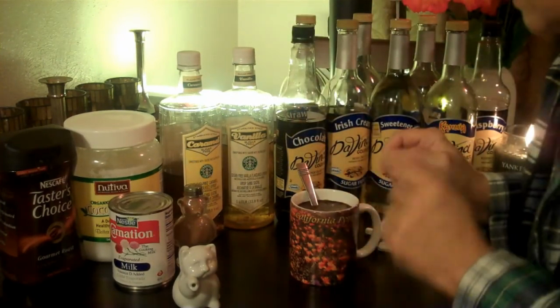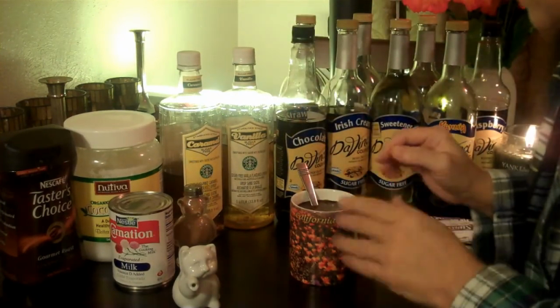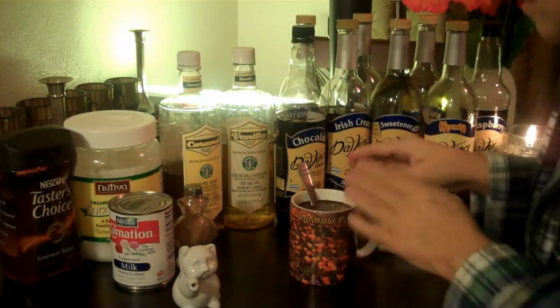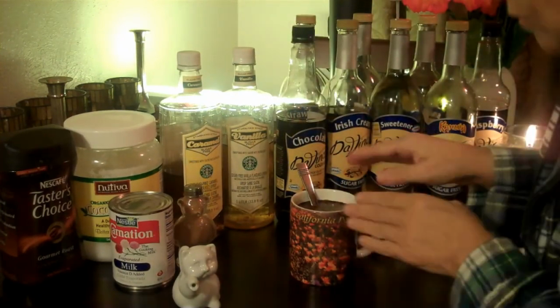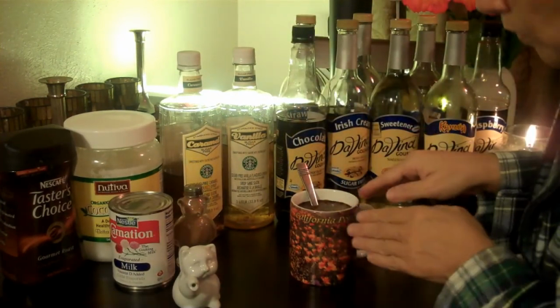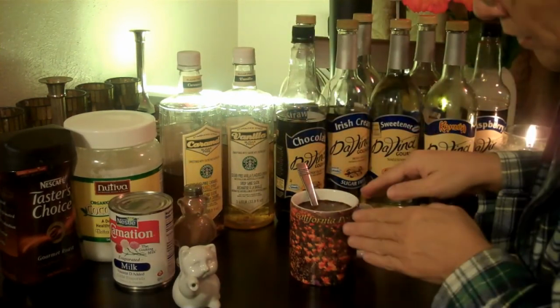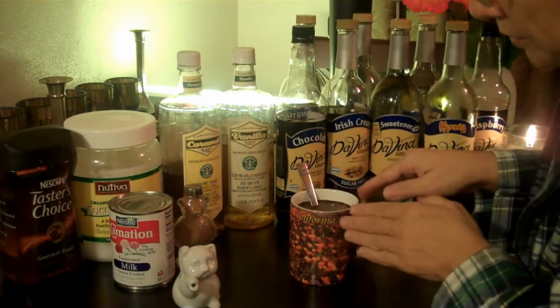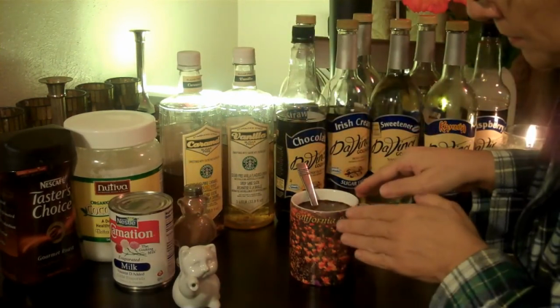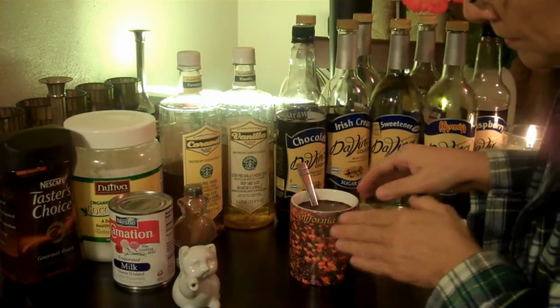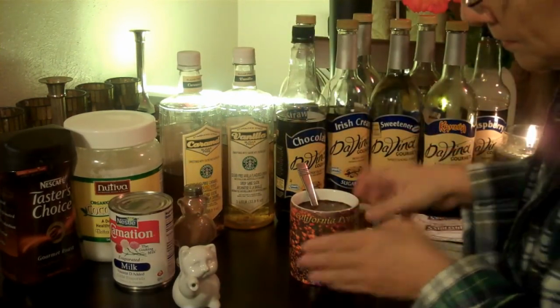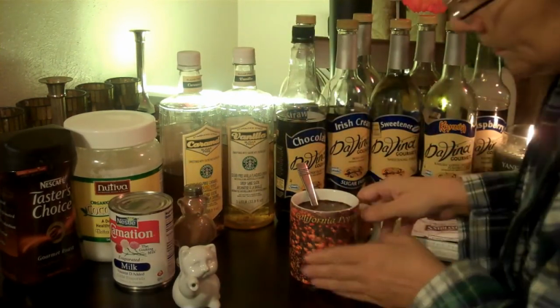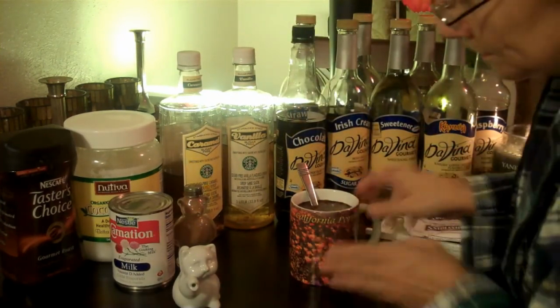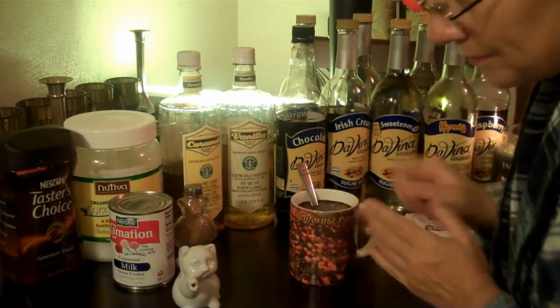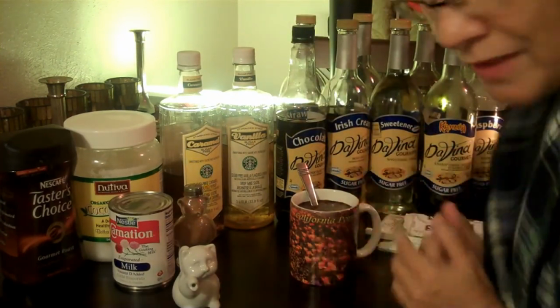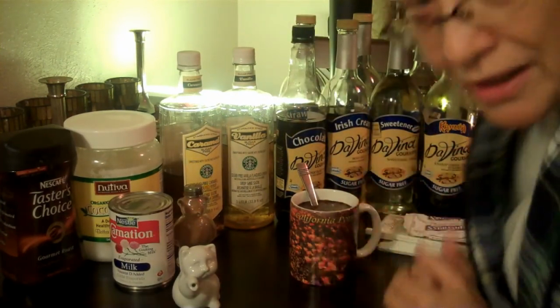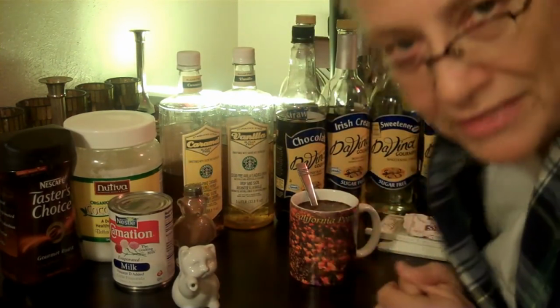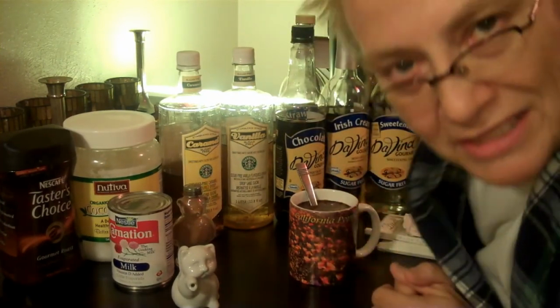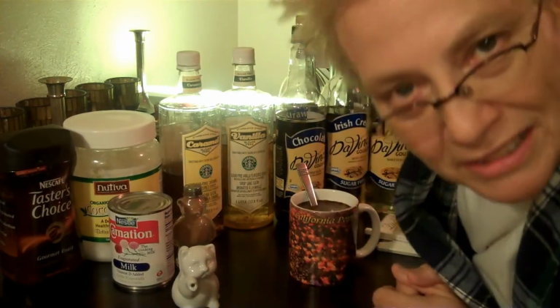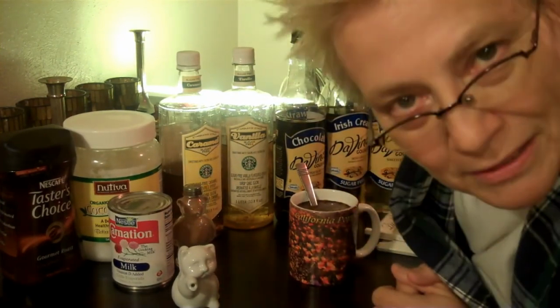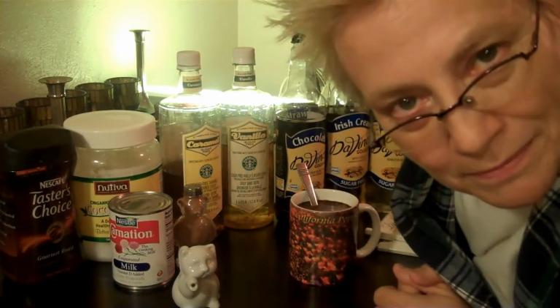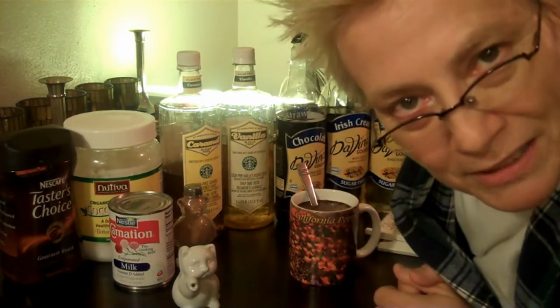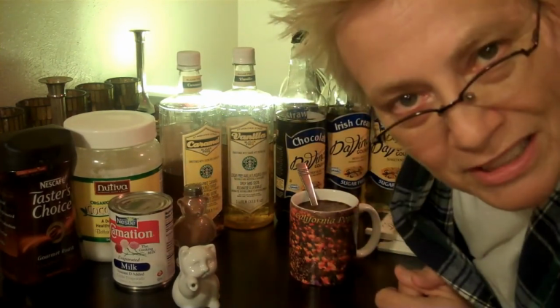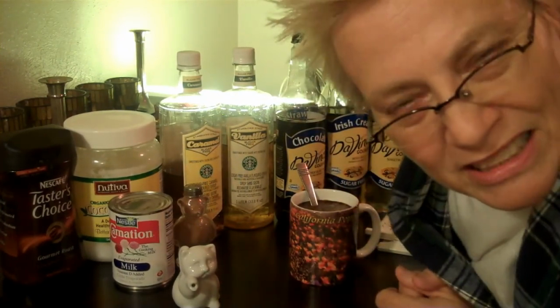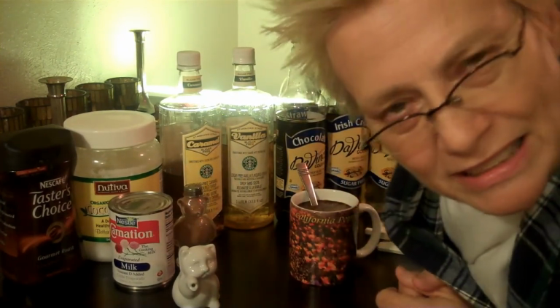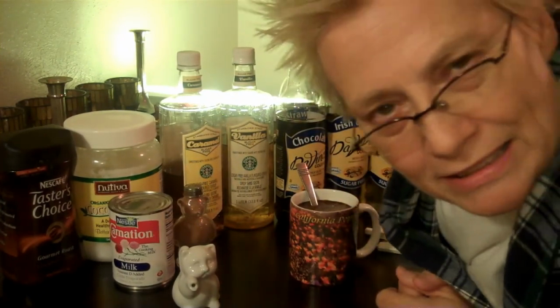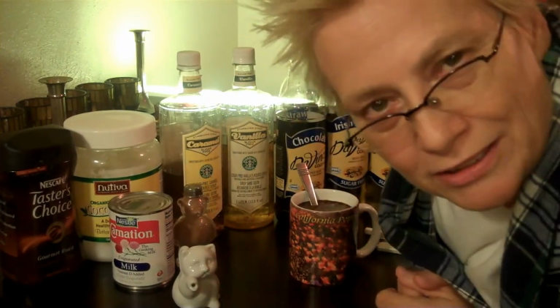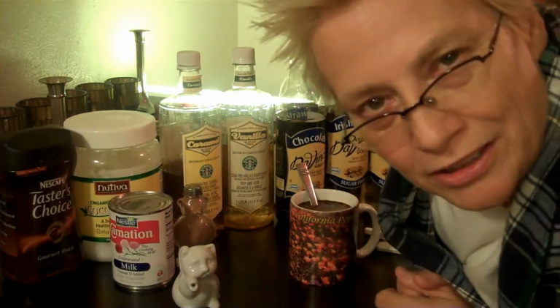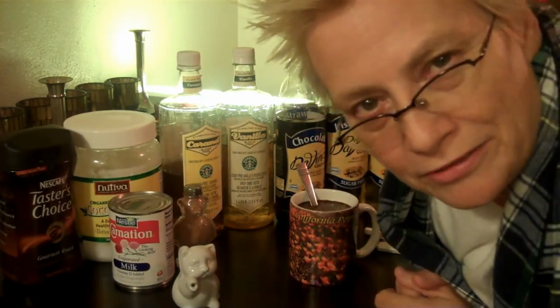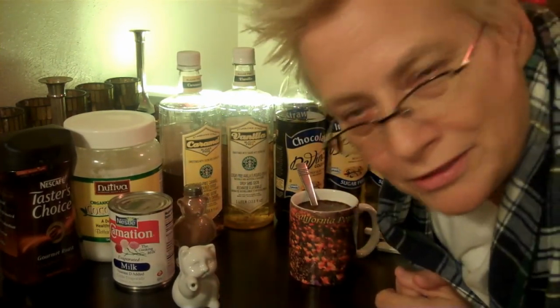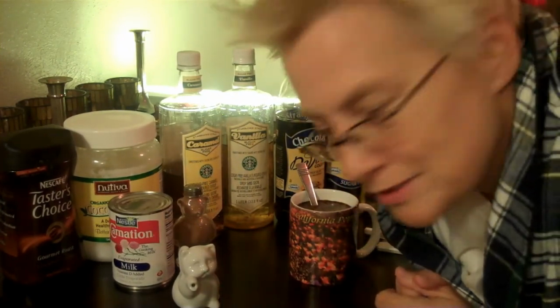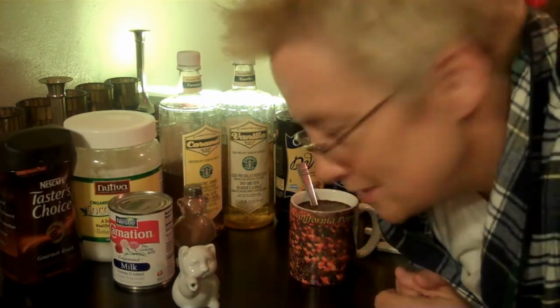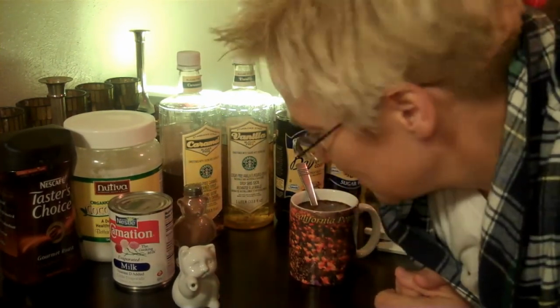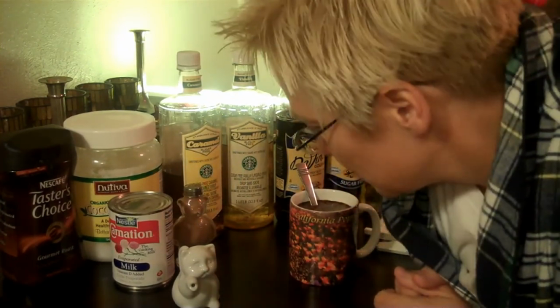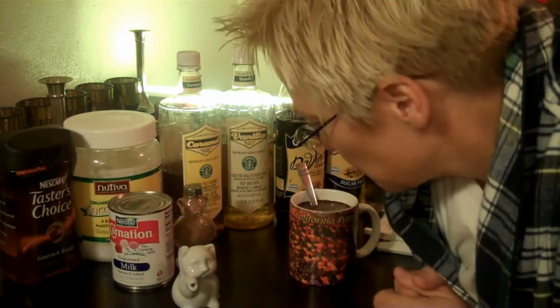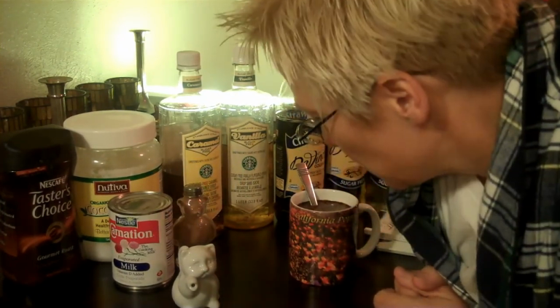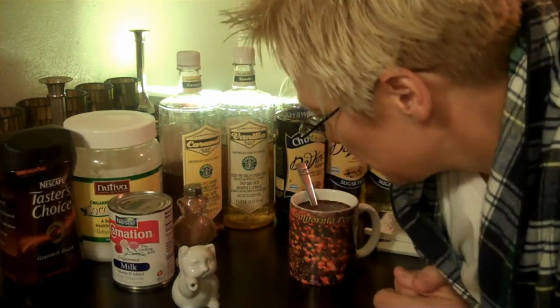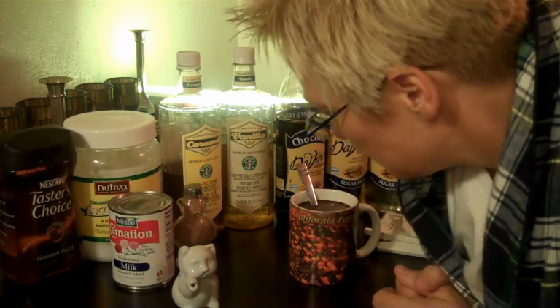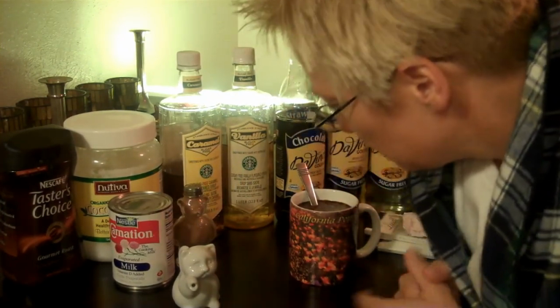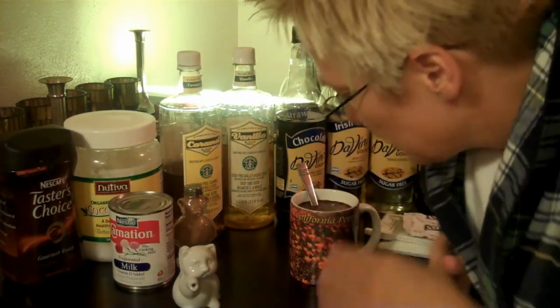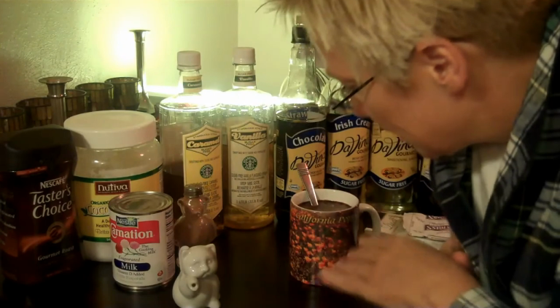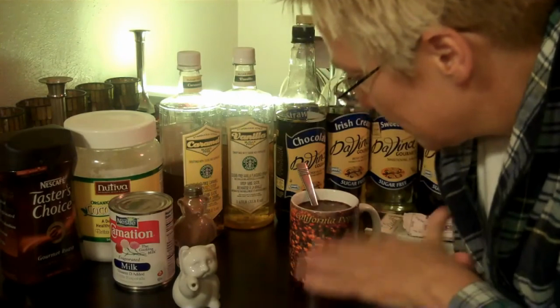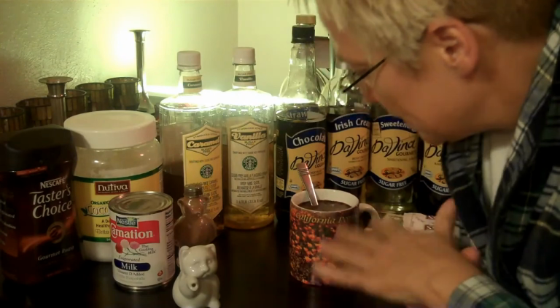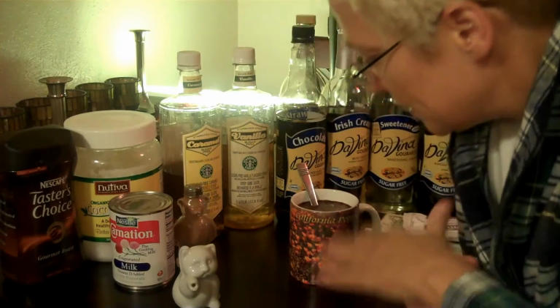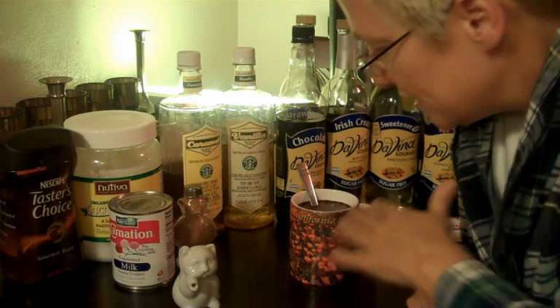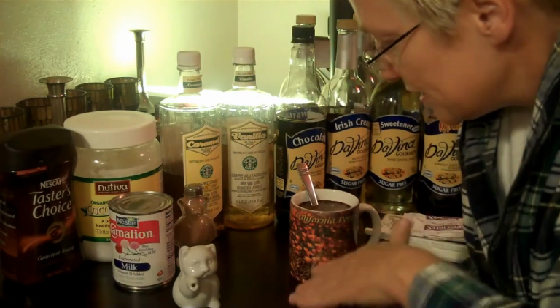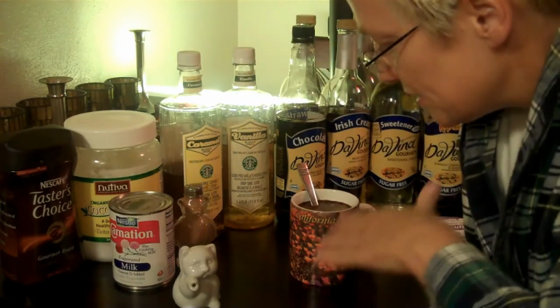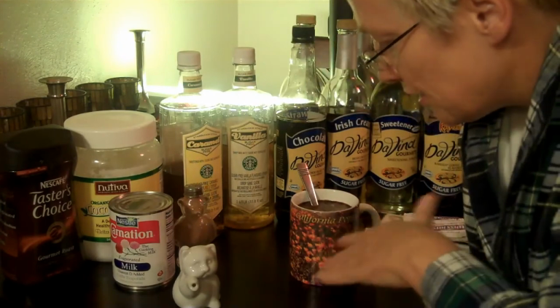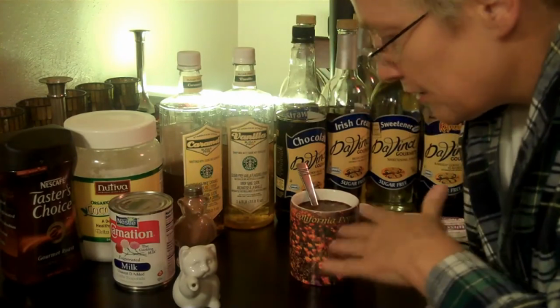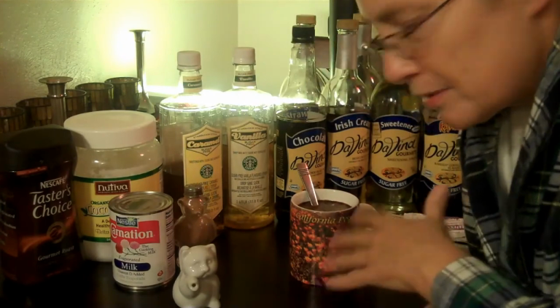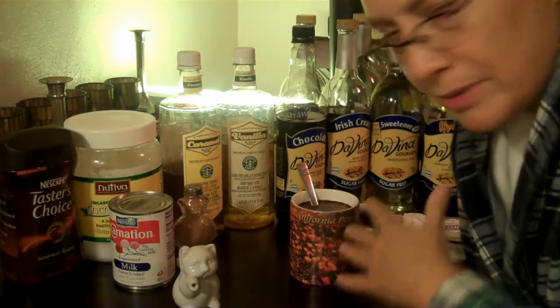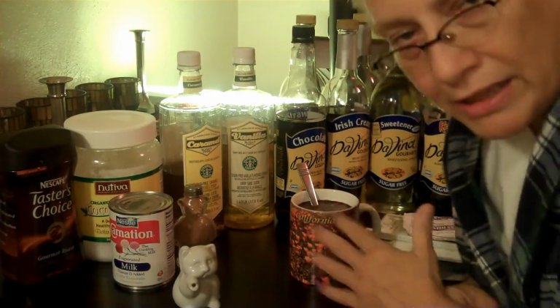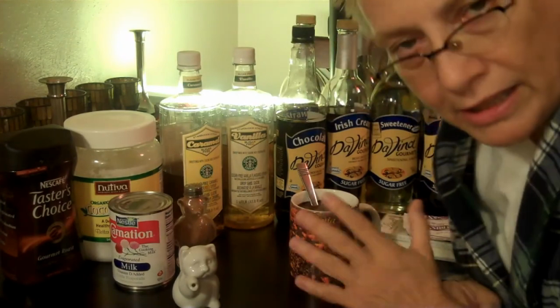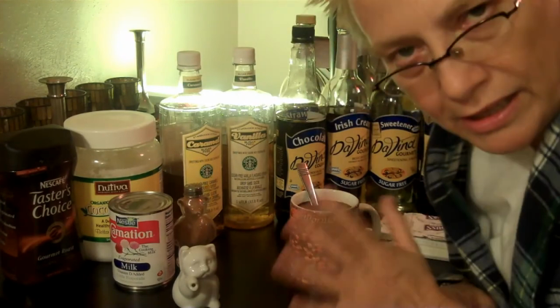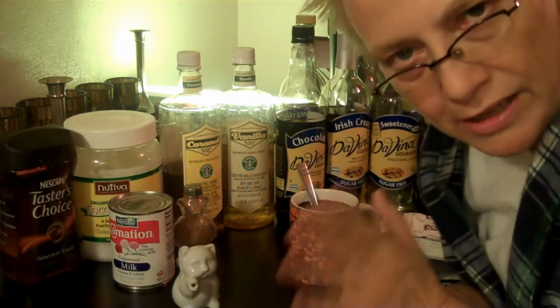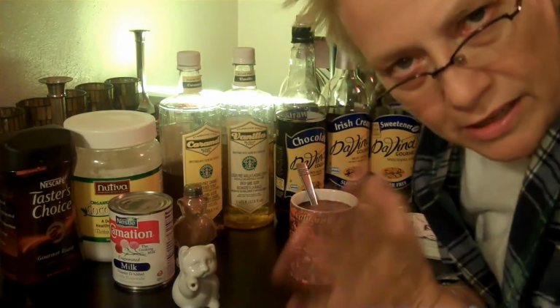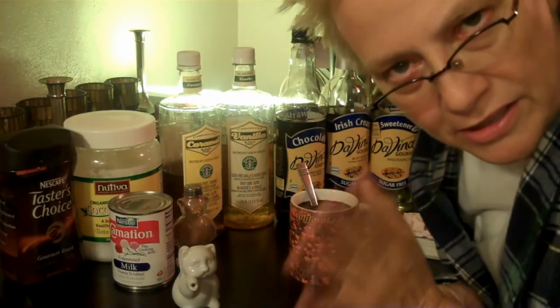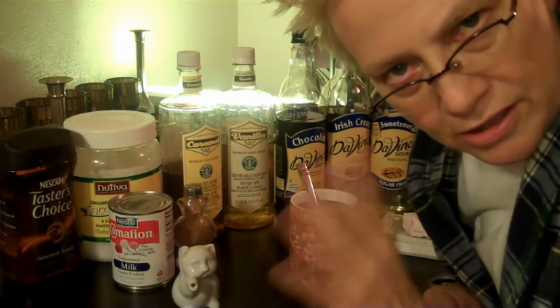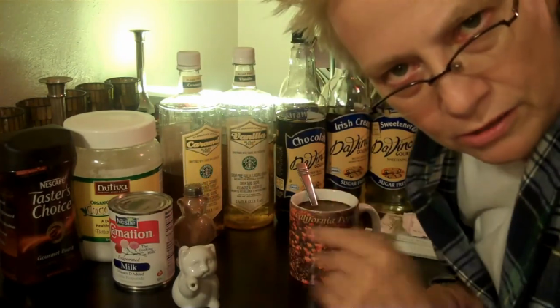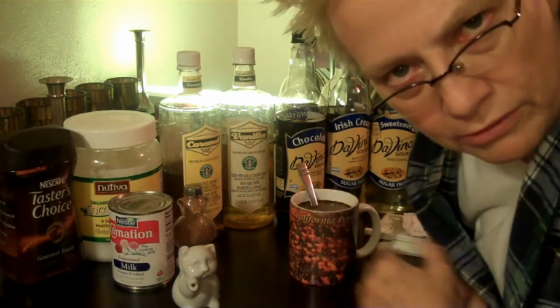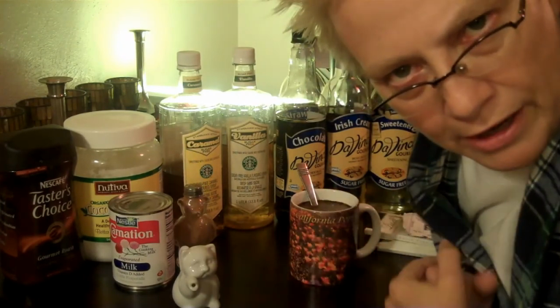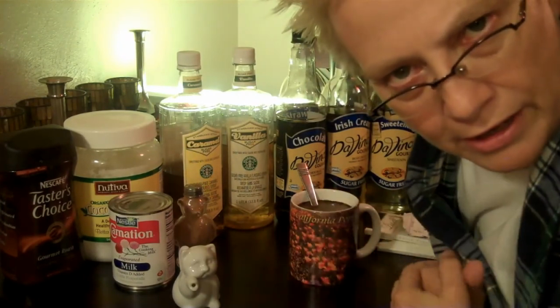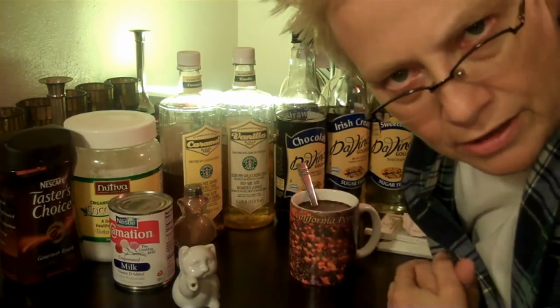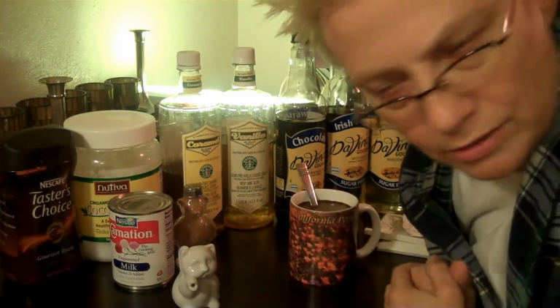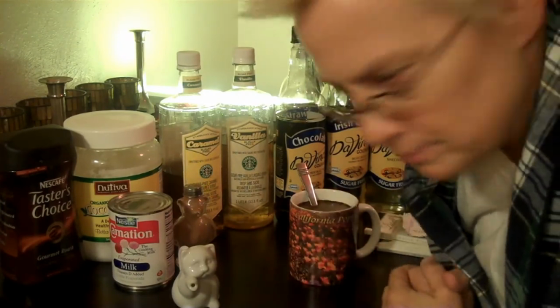Get your water. Obviously, this is instant coffee. Get your water all ready. This has already been heated and it's all ready to go.